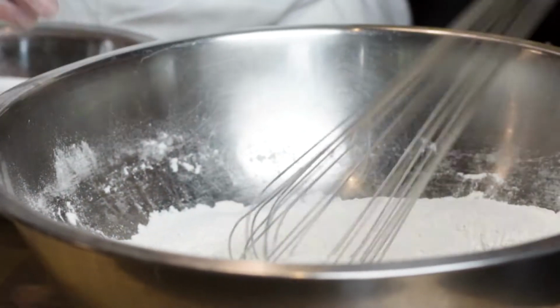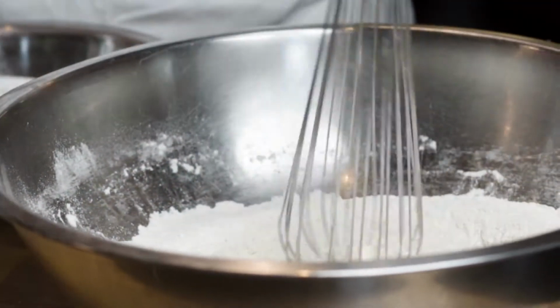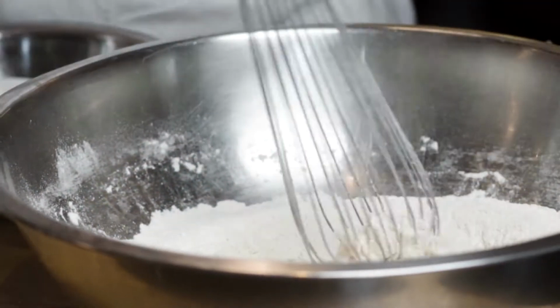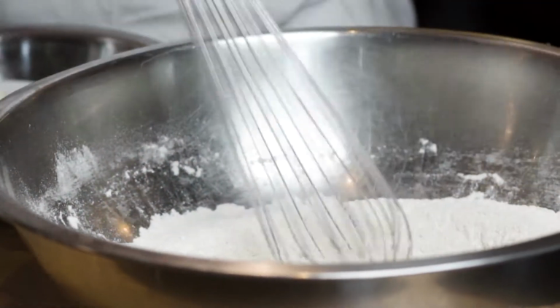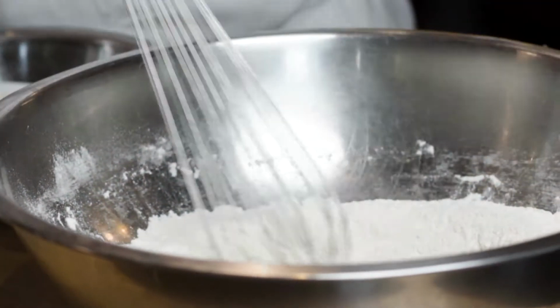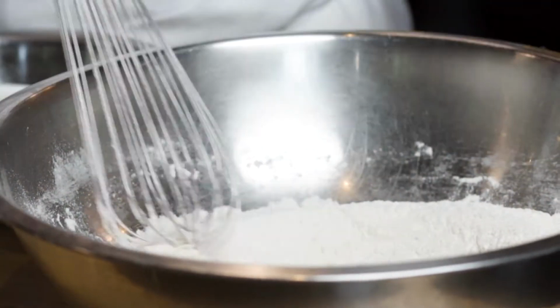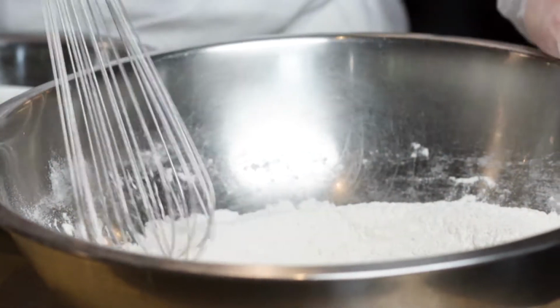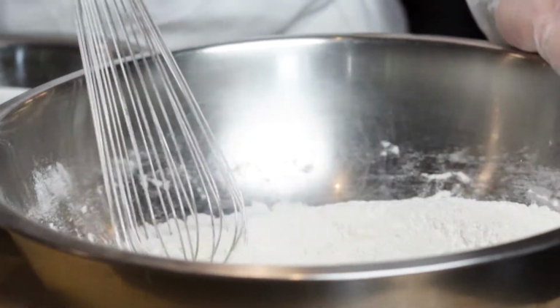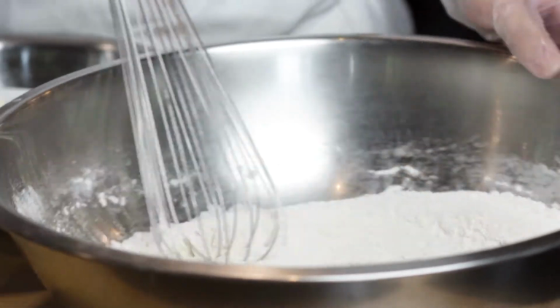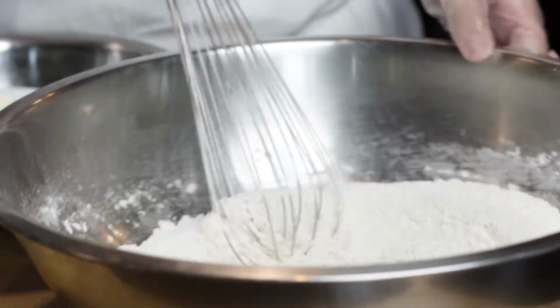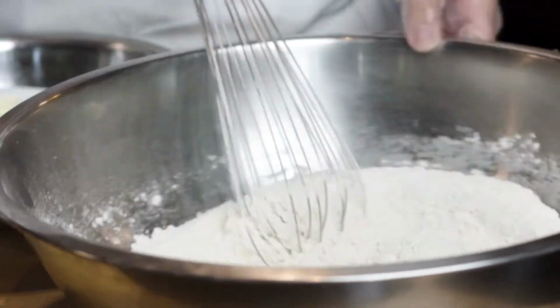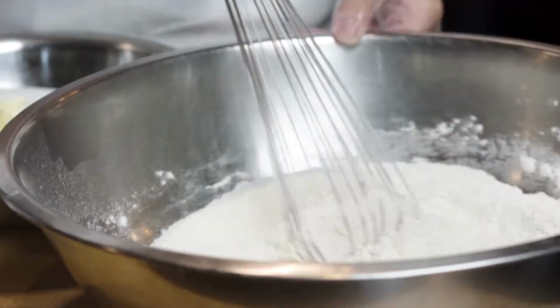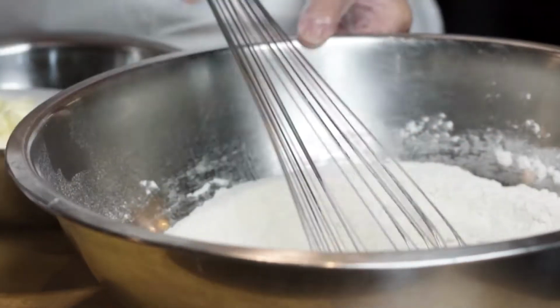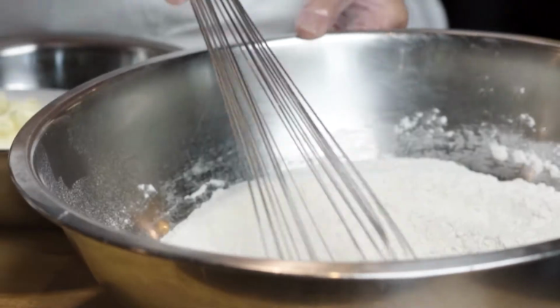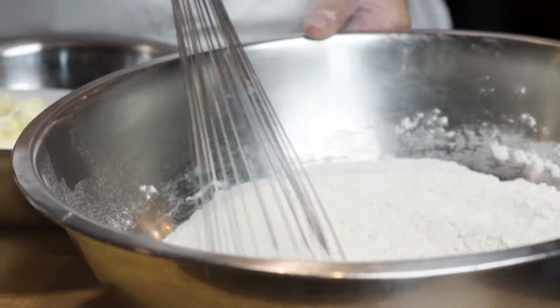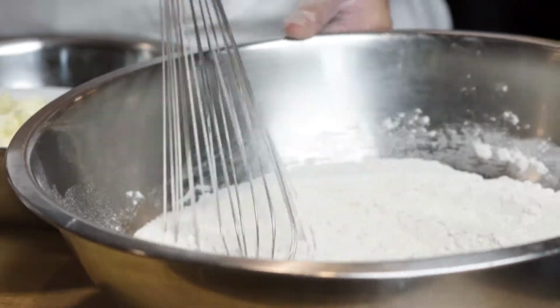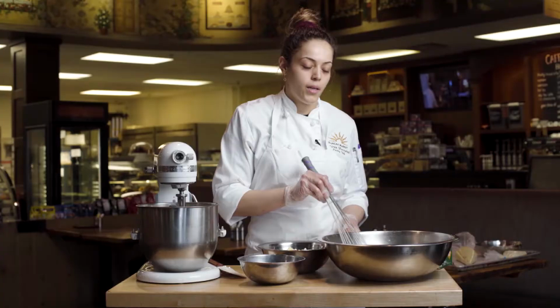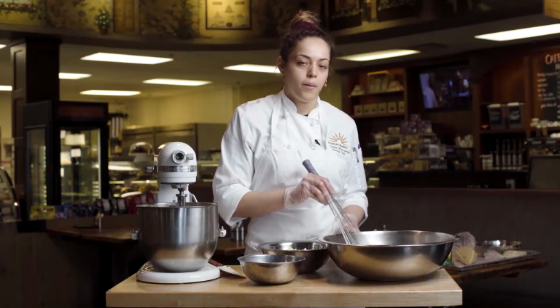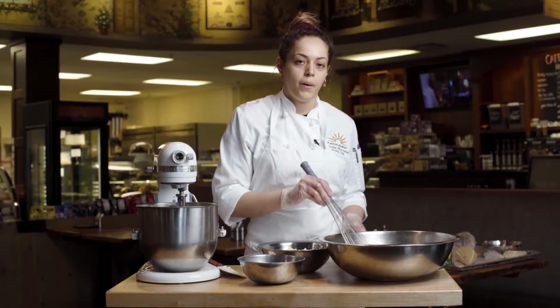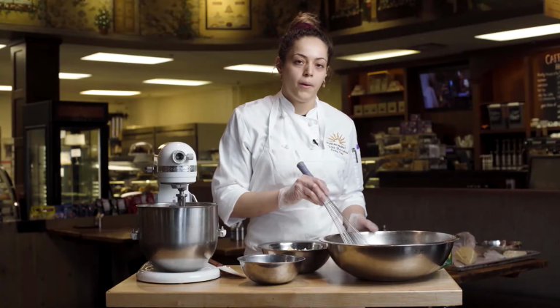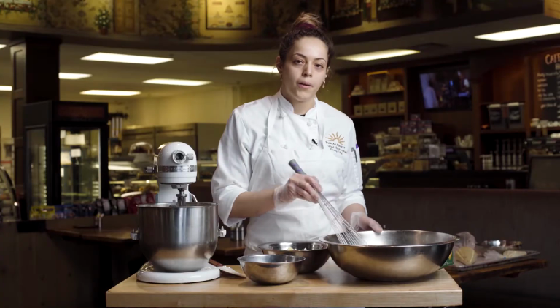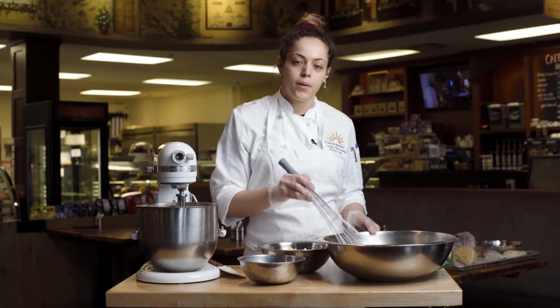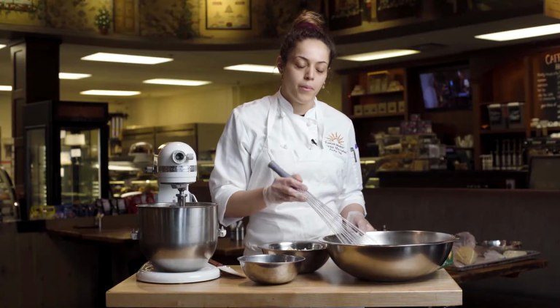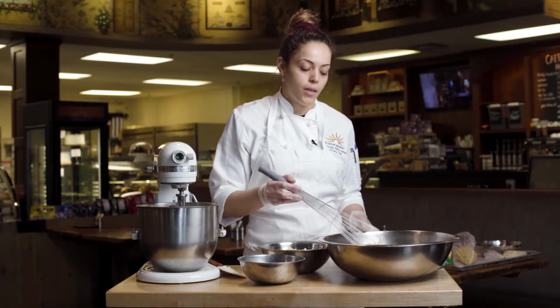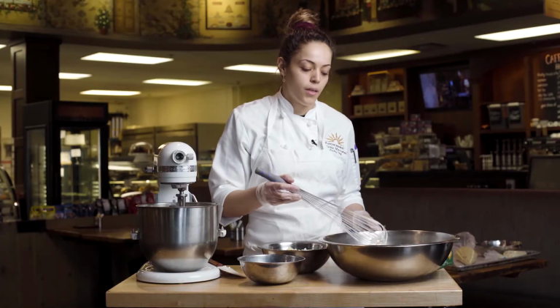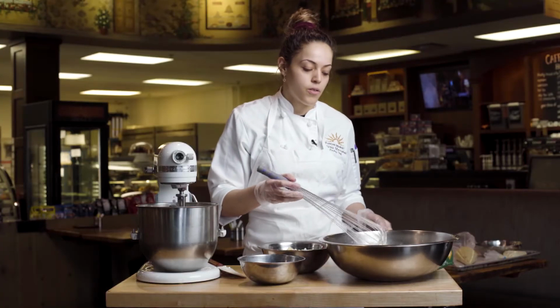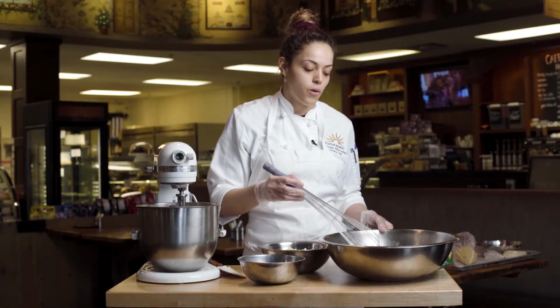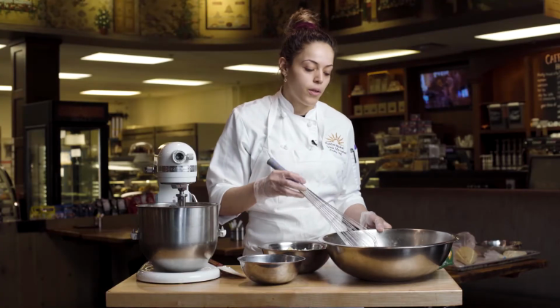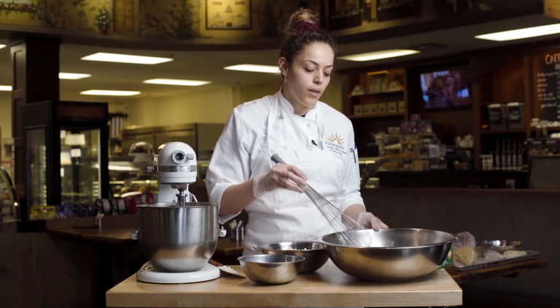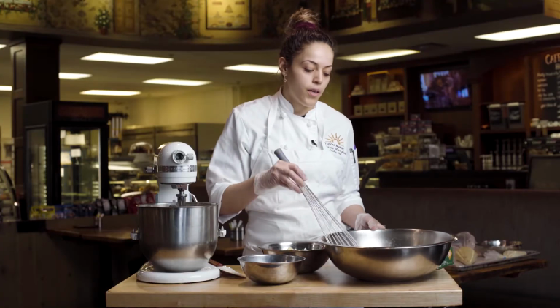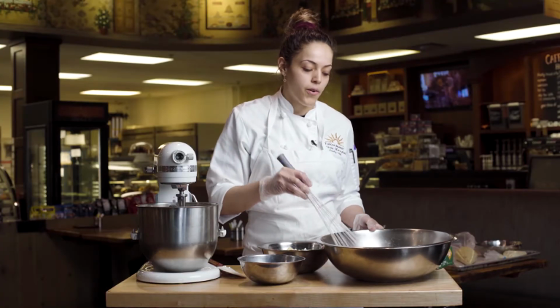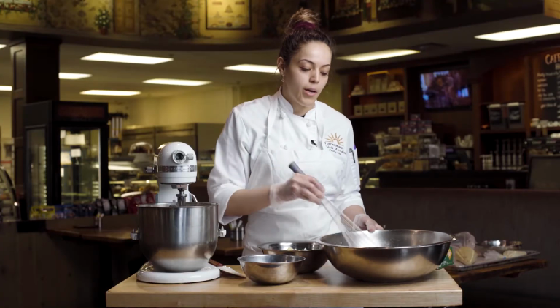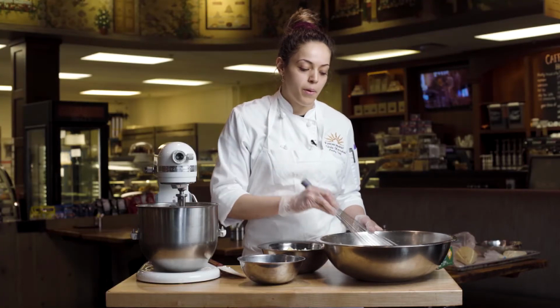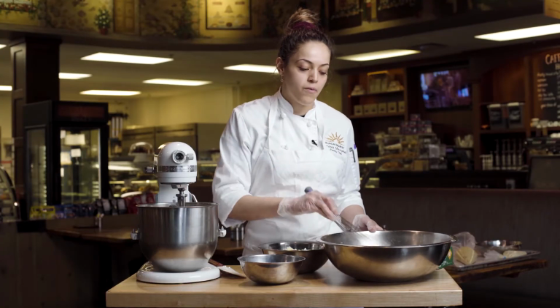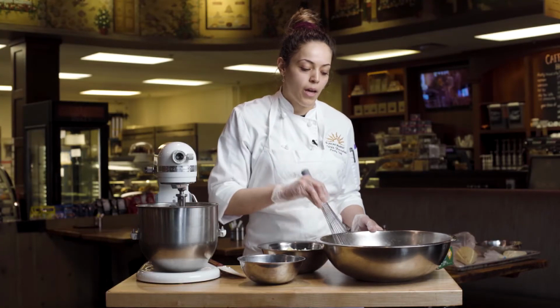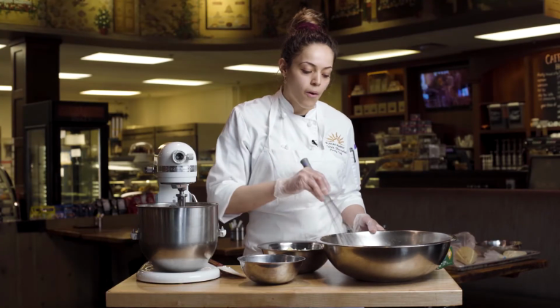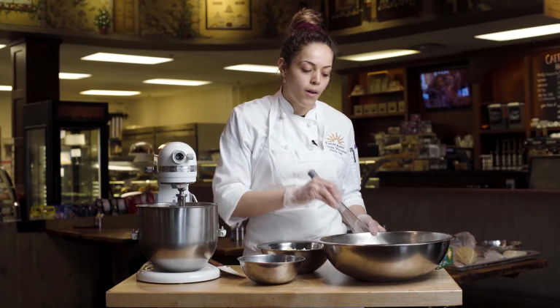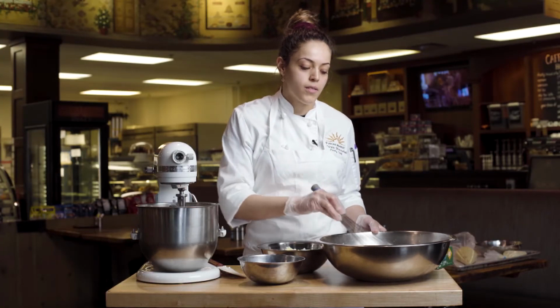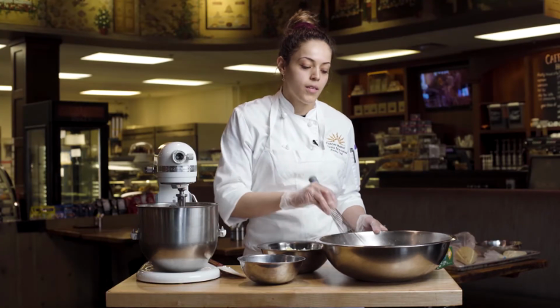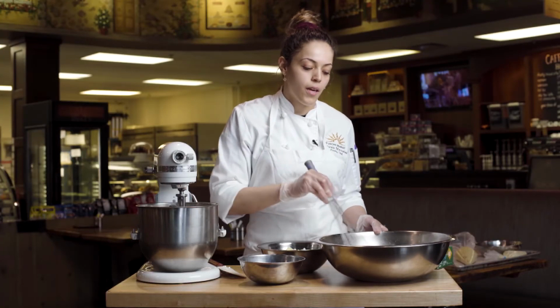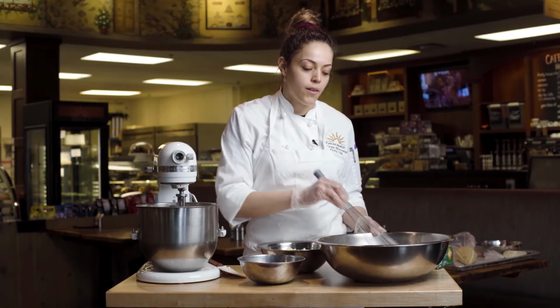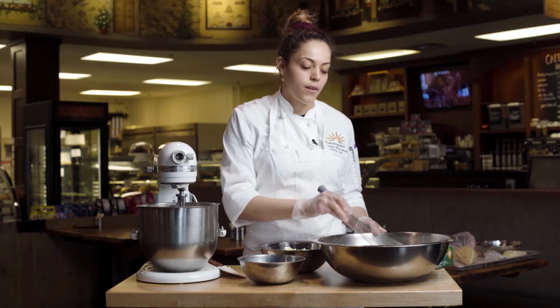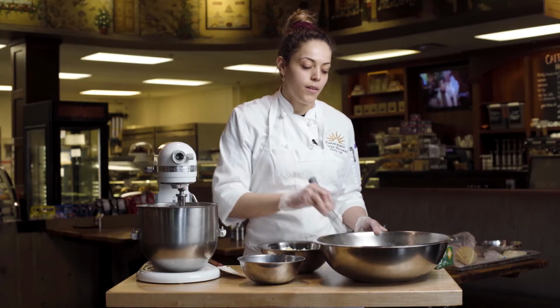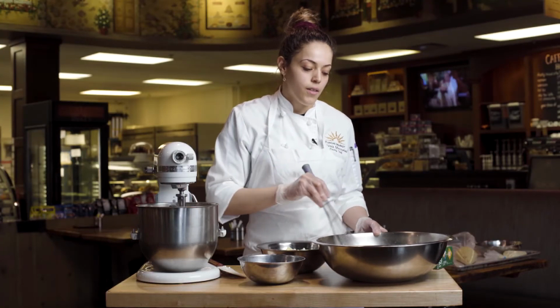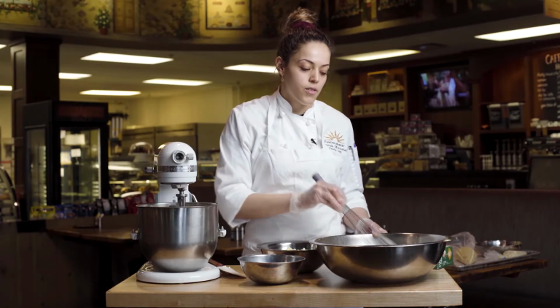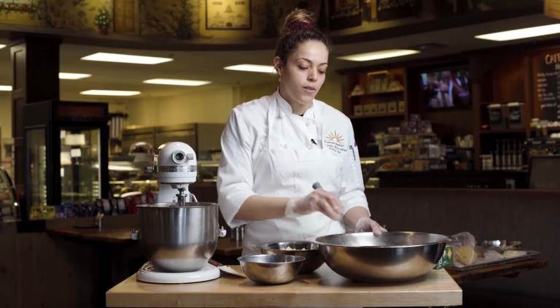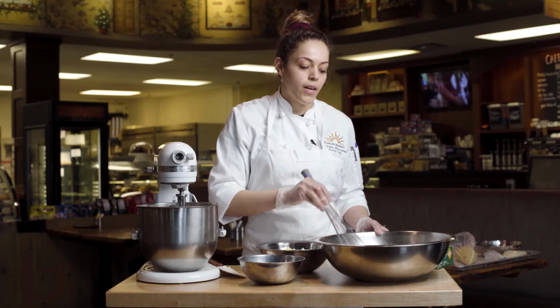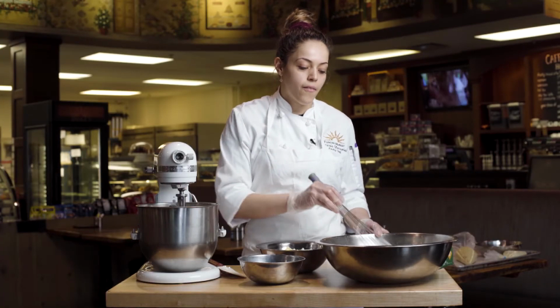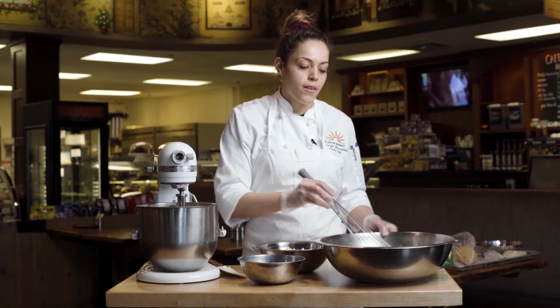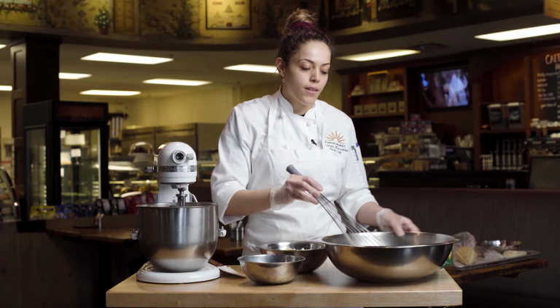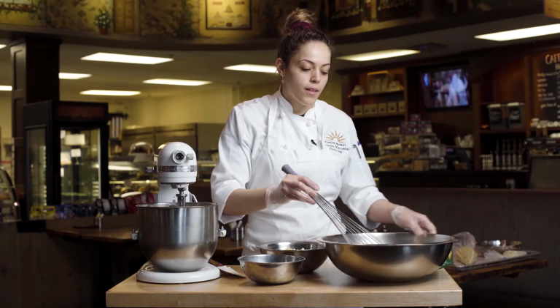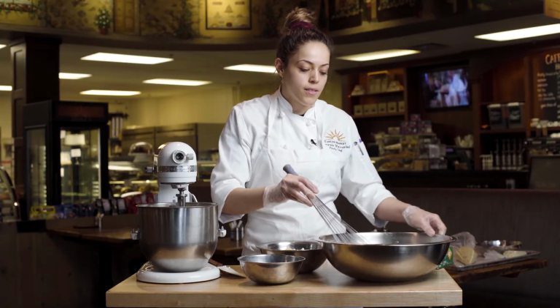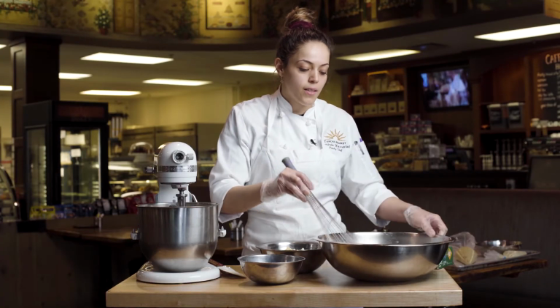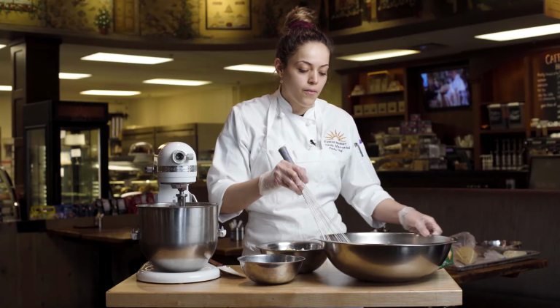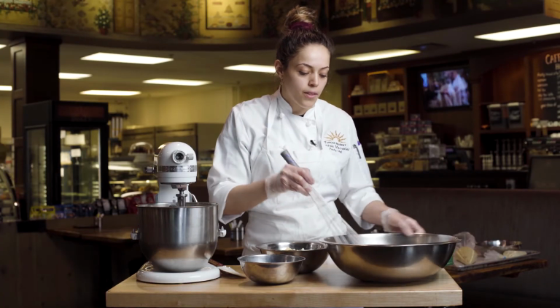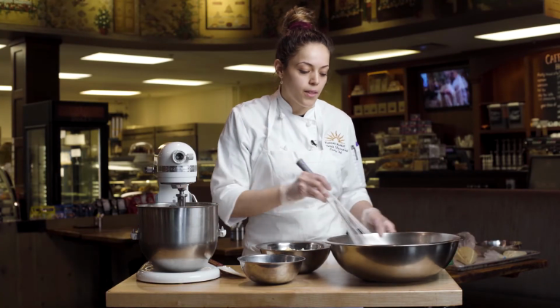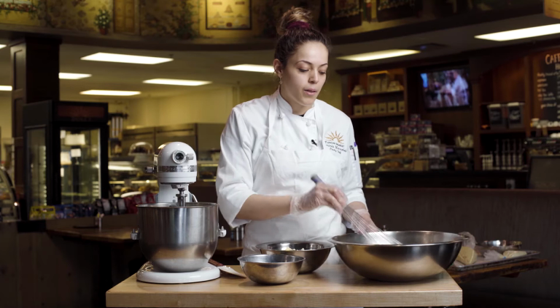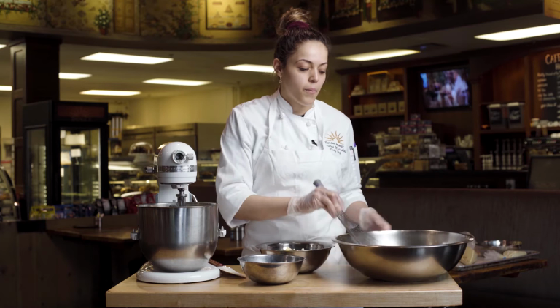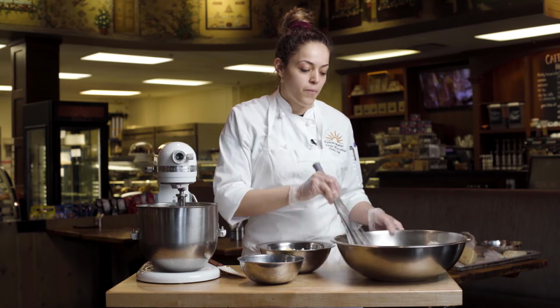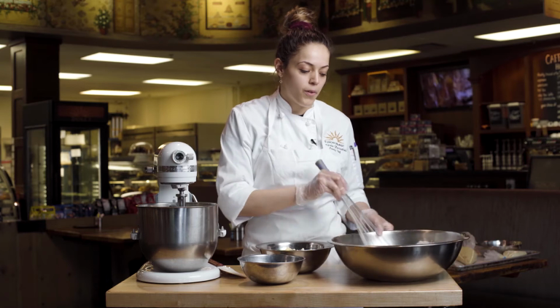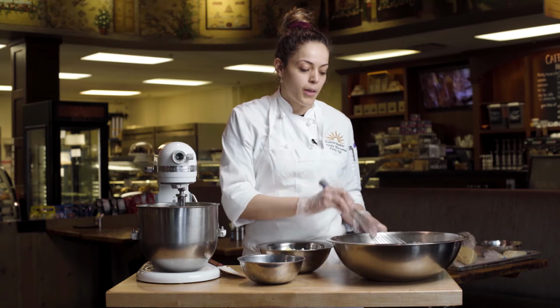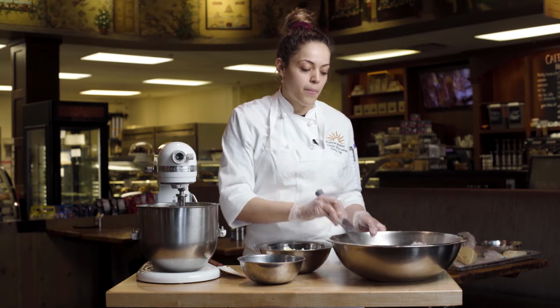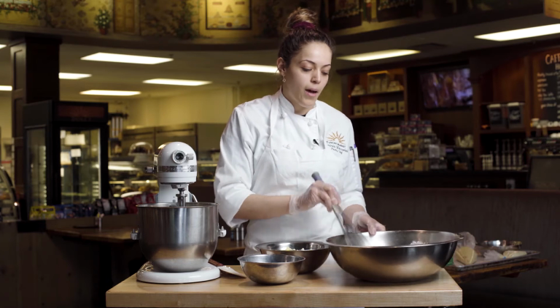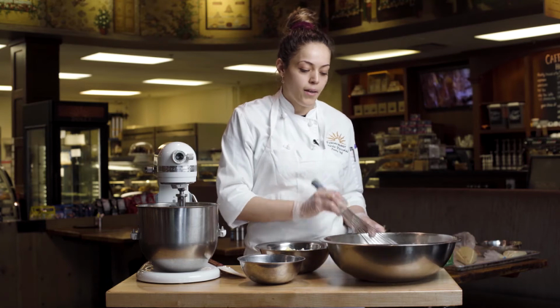You want to combine your salt, your baking powder, your baking soda, and your all-purpose flour all together so that everything is leavened and fully combined.